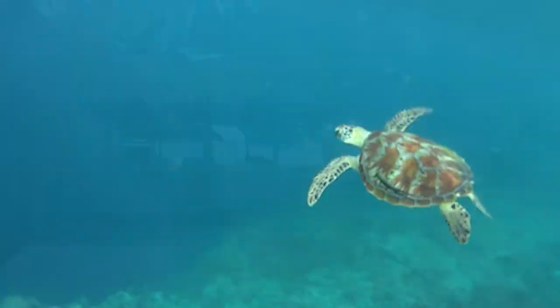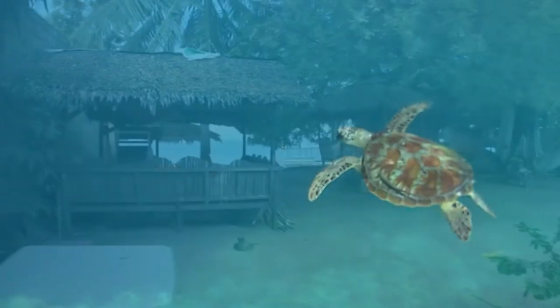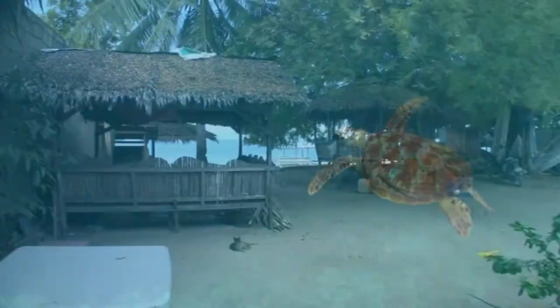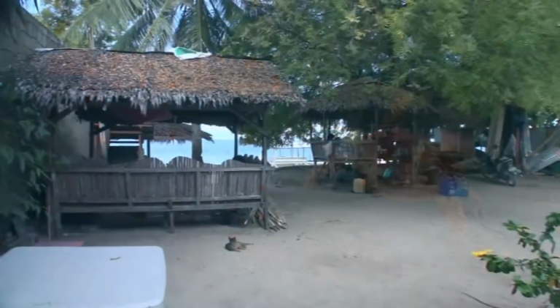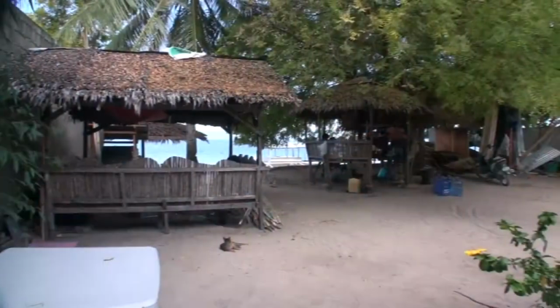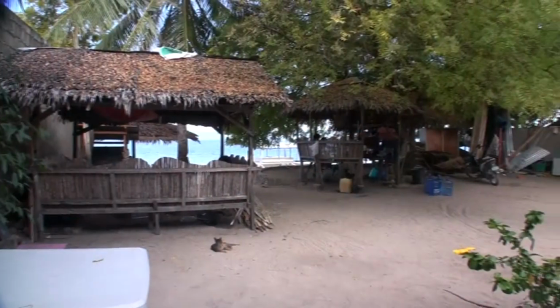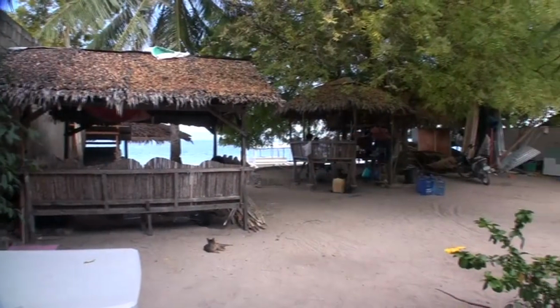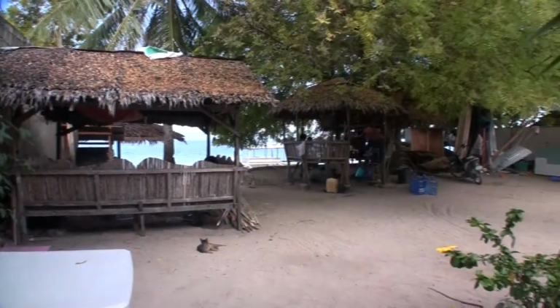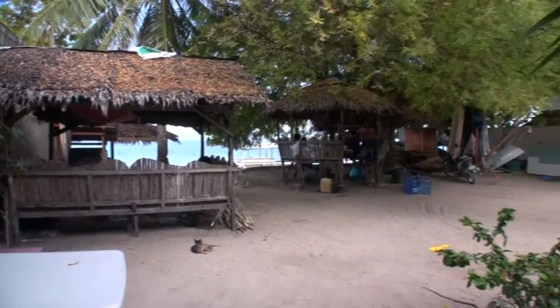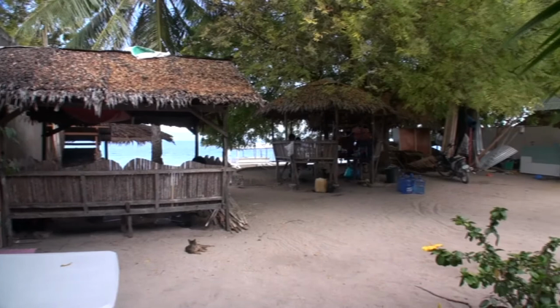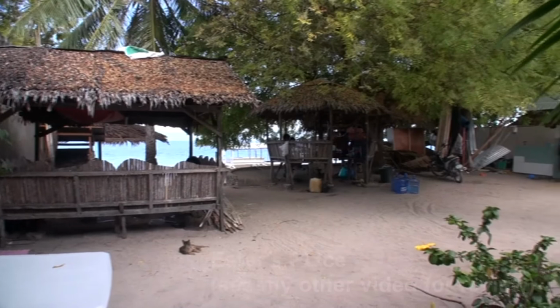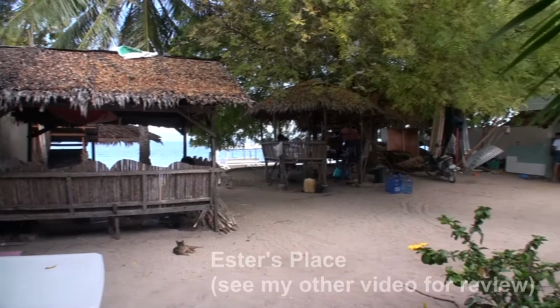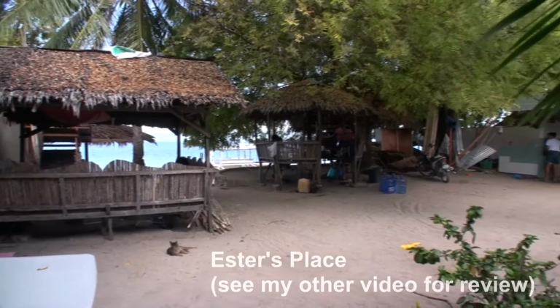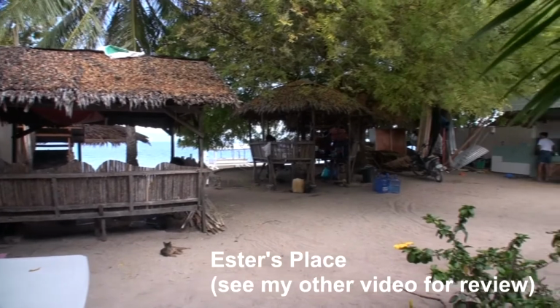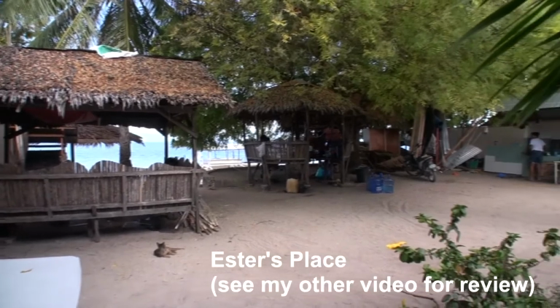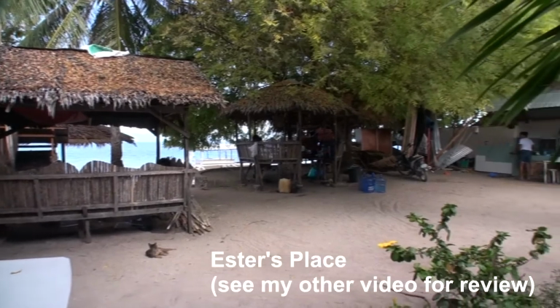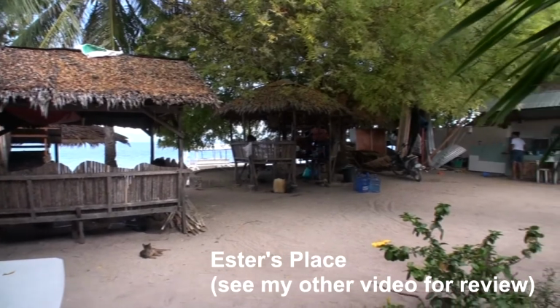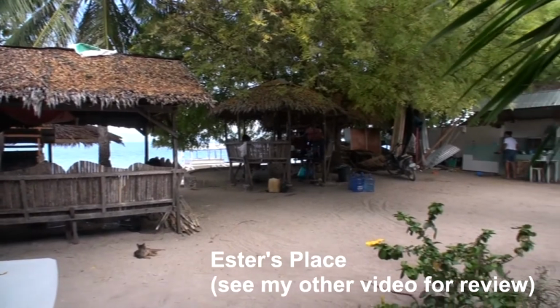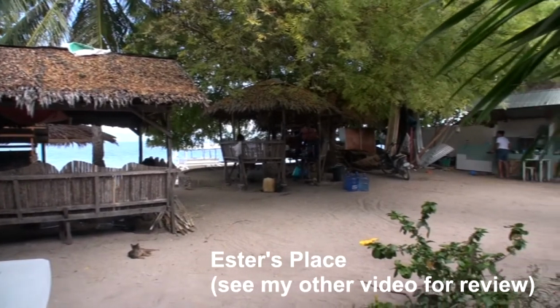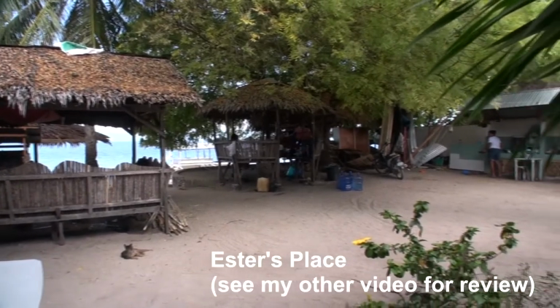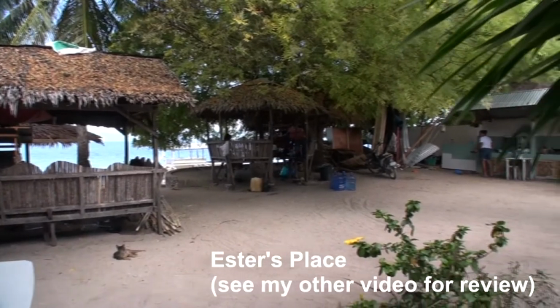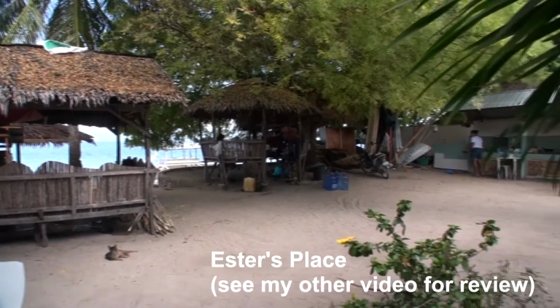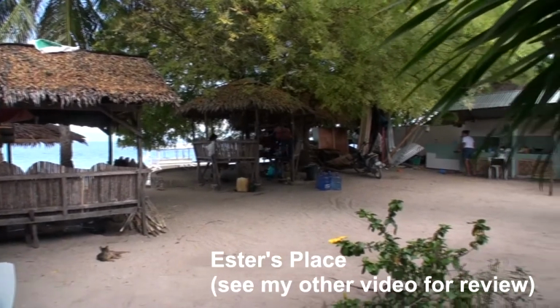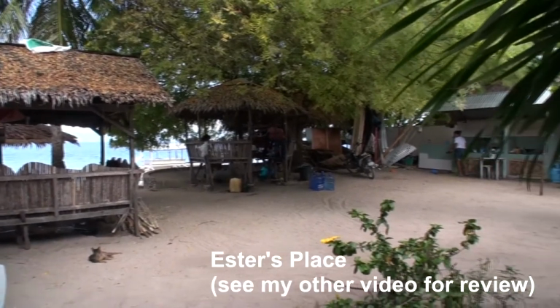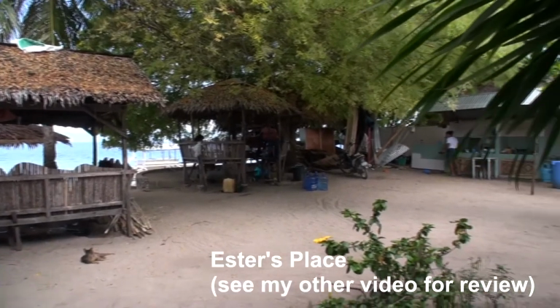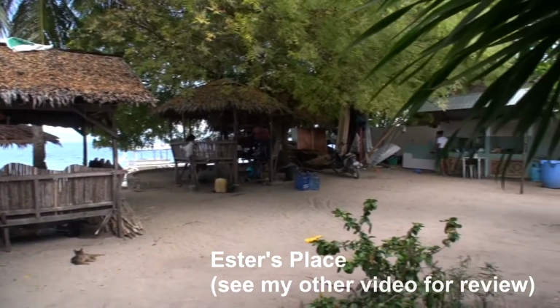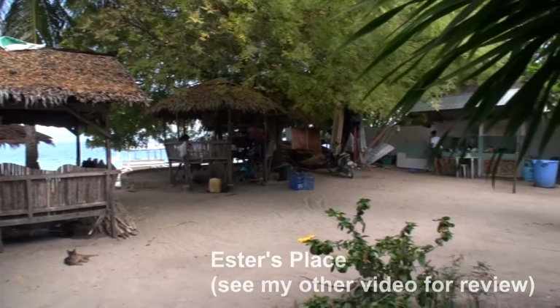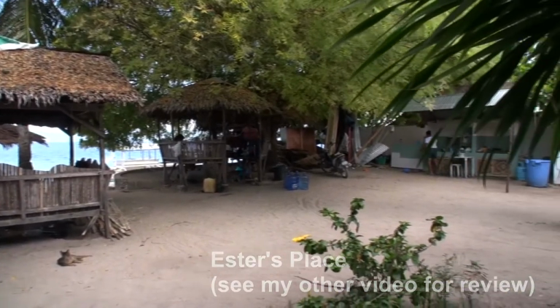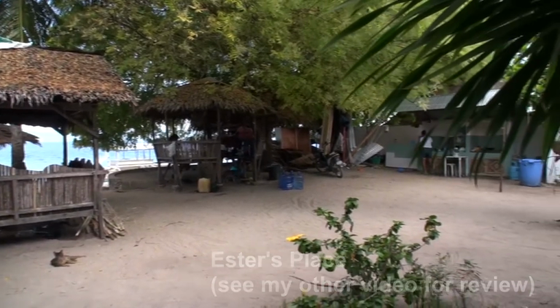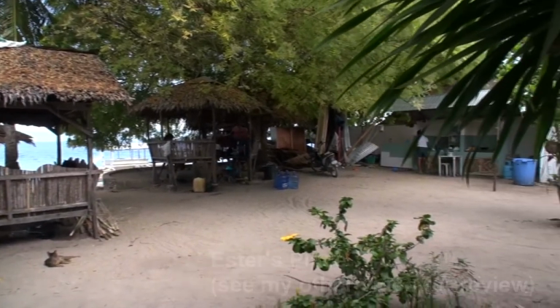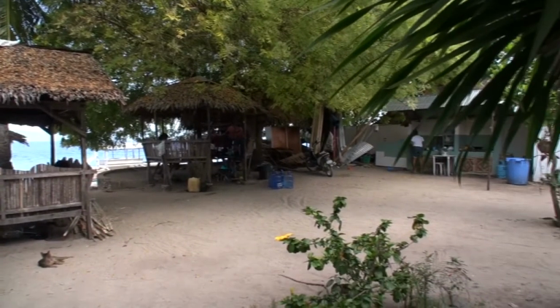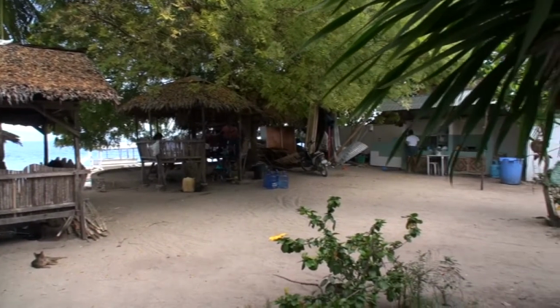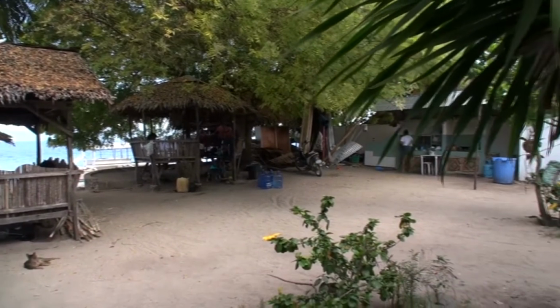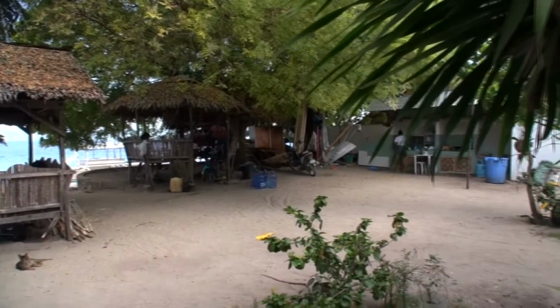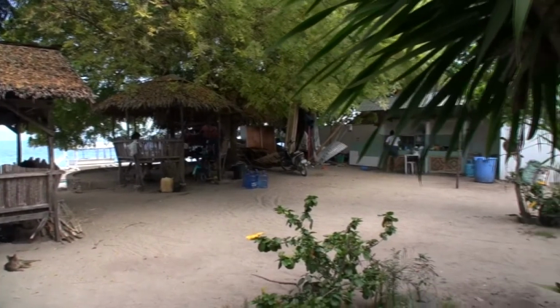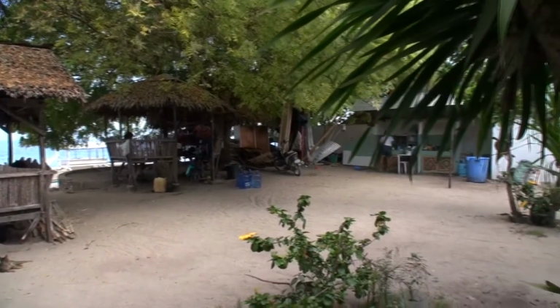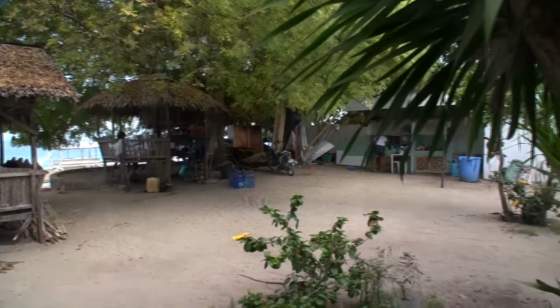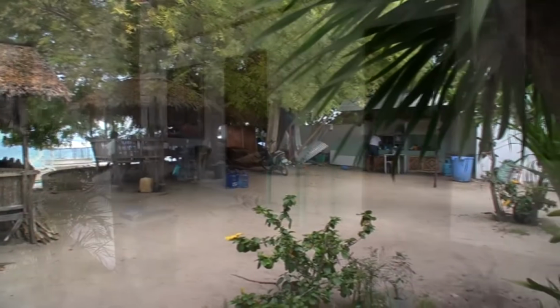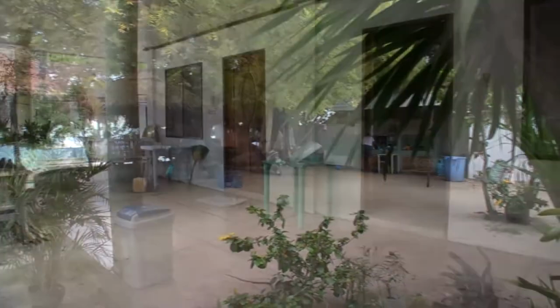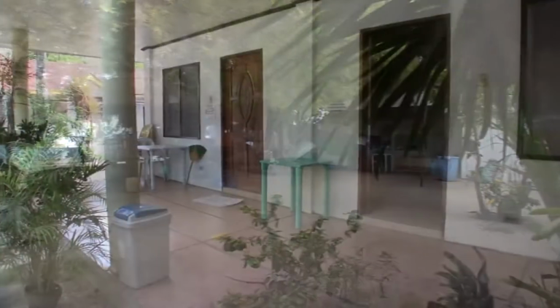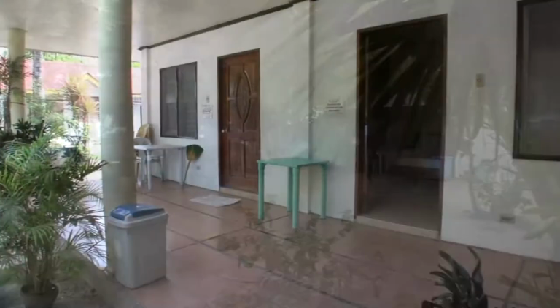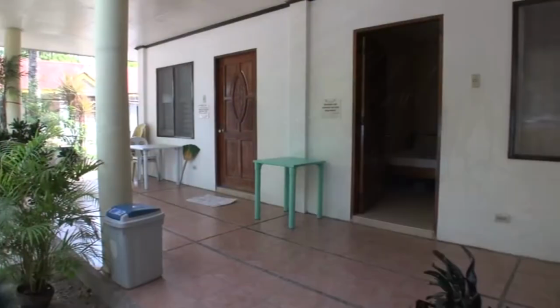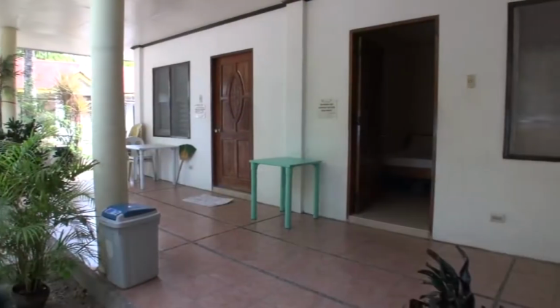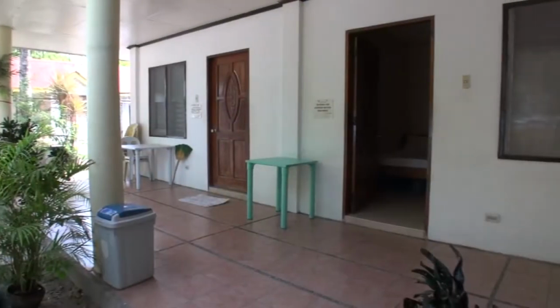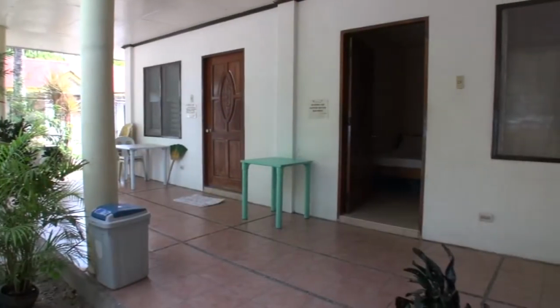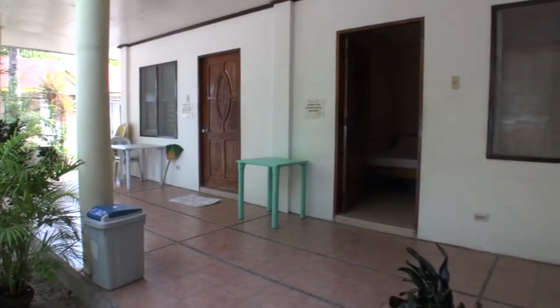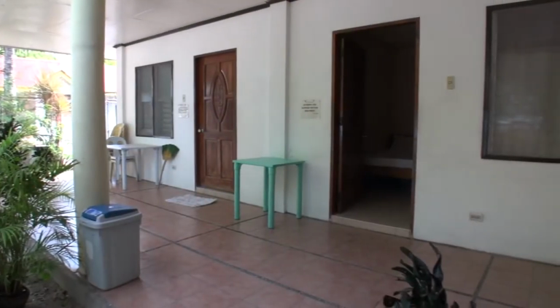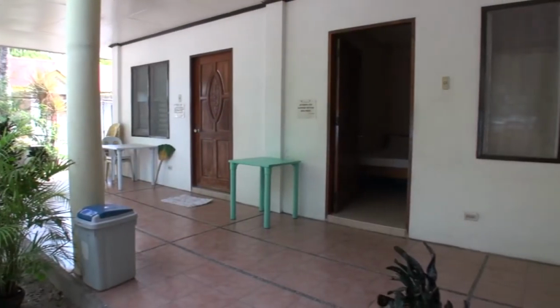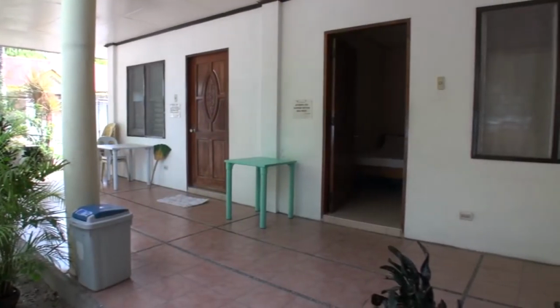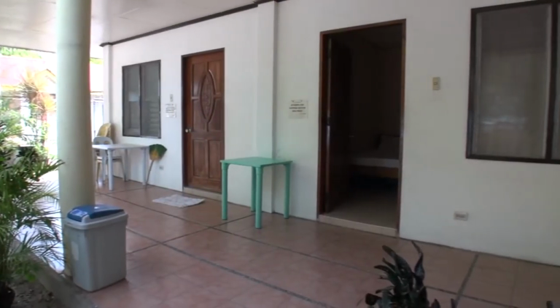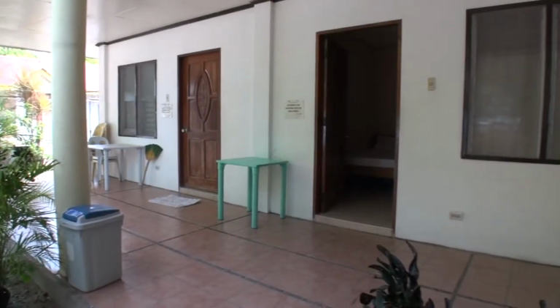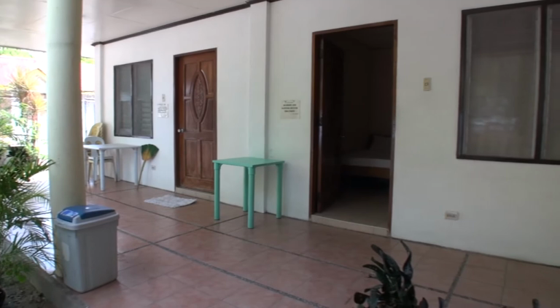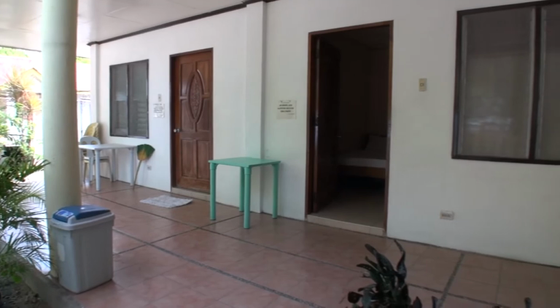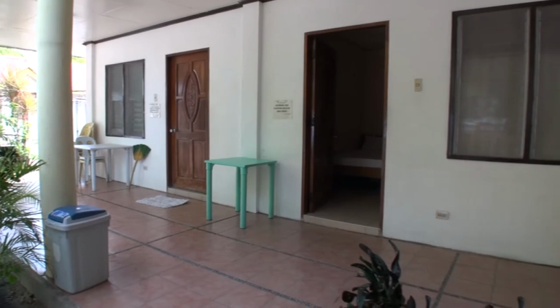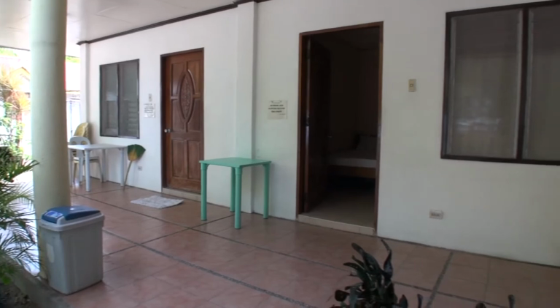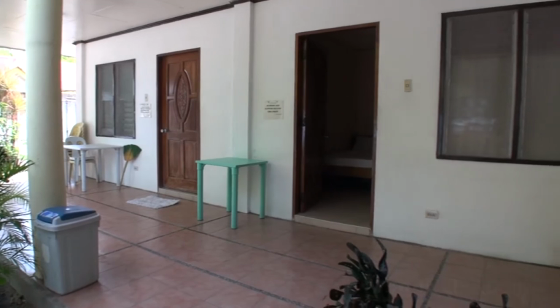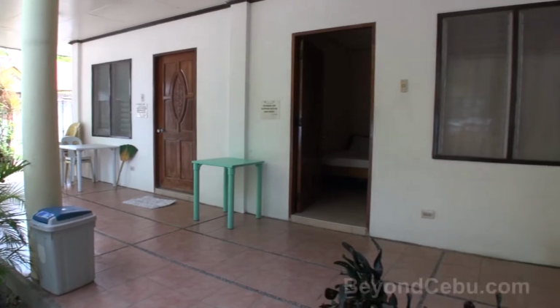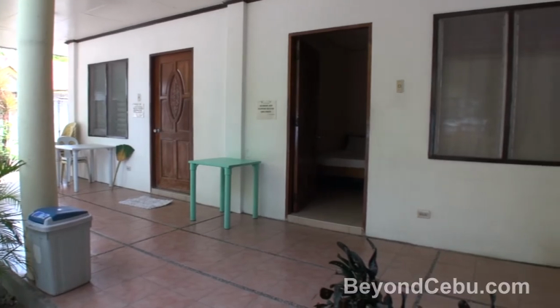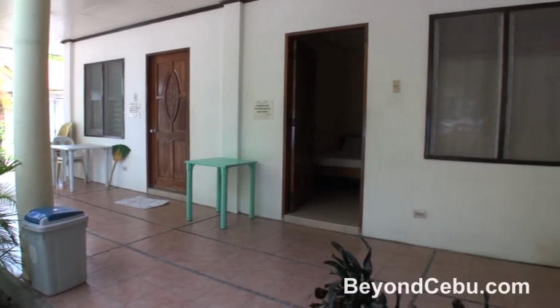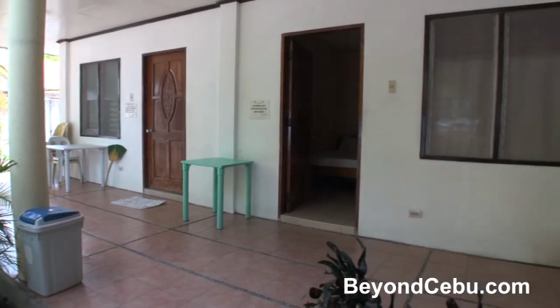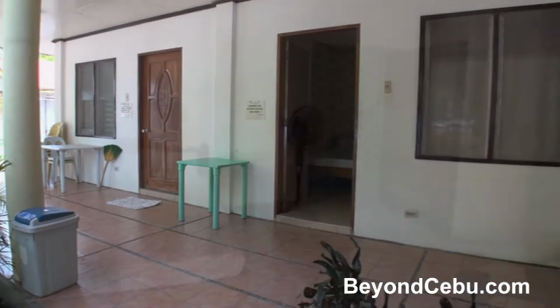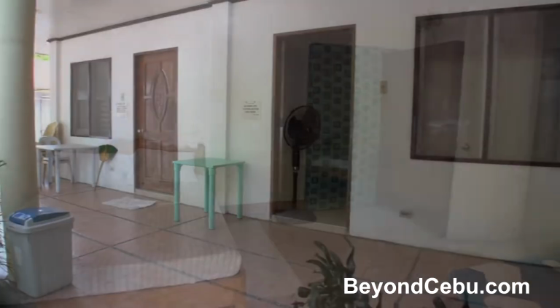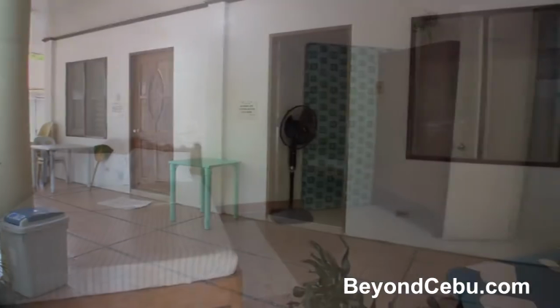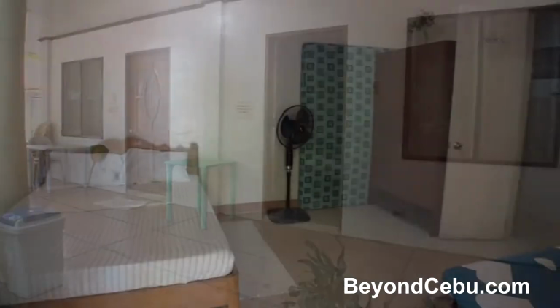There are a number of other resorts here which I have also done some other videos on. Please check out my channel or visit my blog beyondcebu.com.